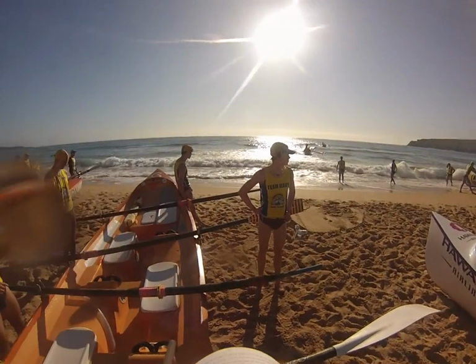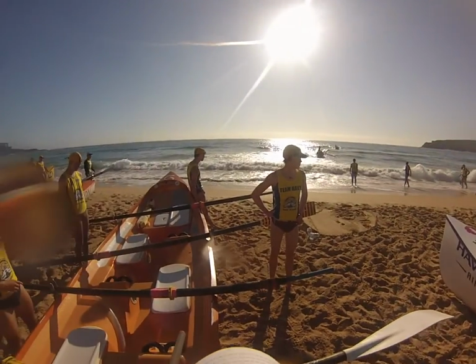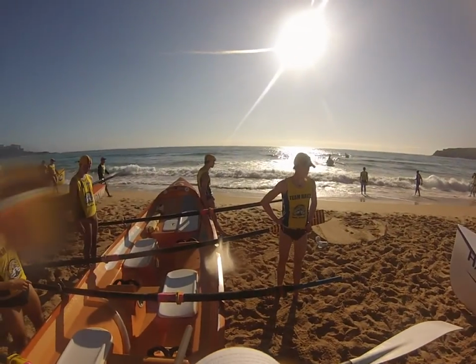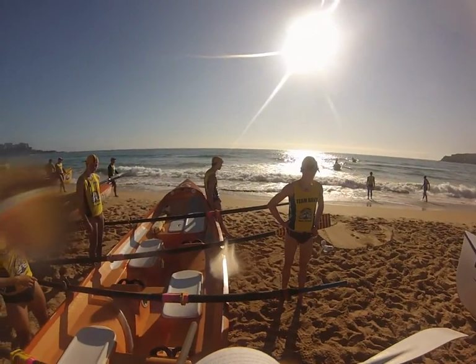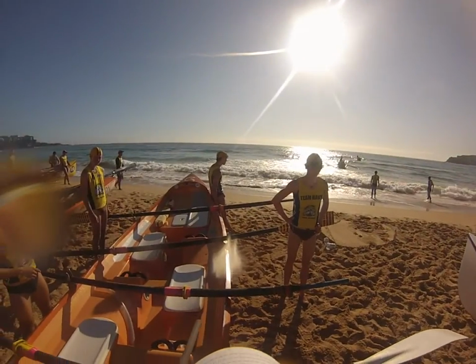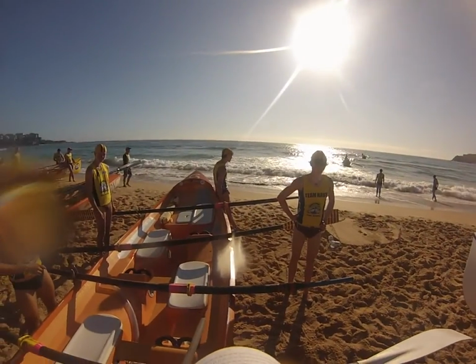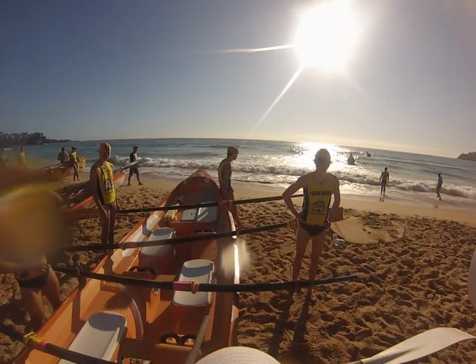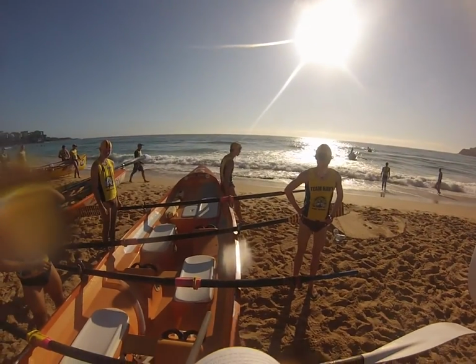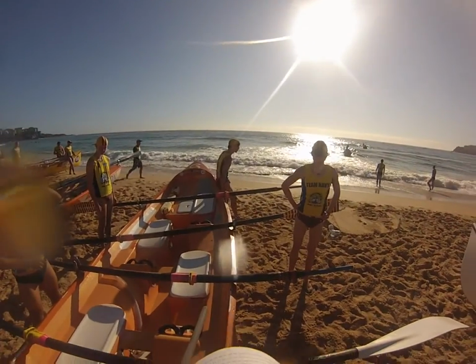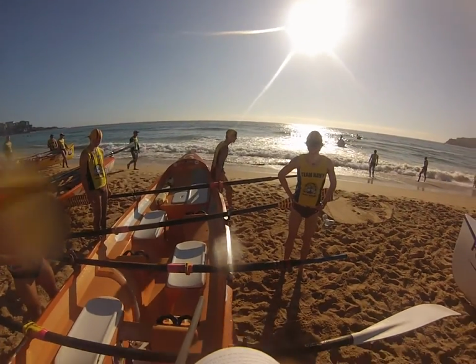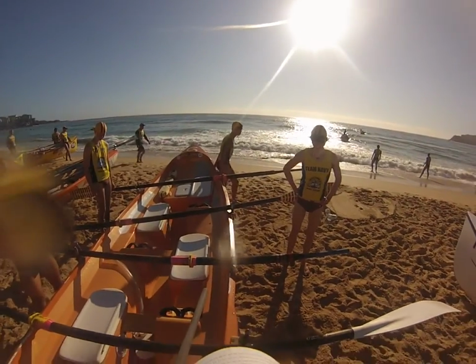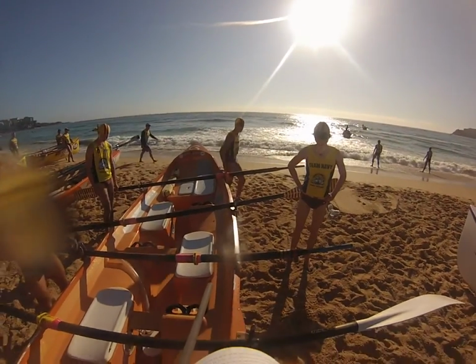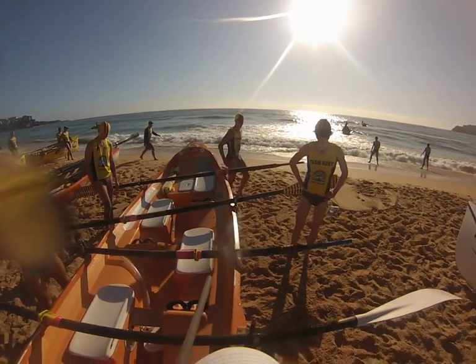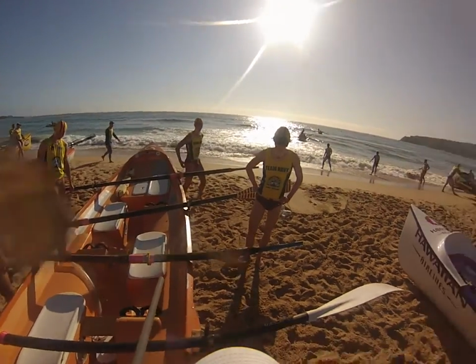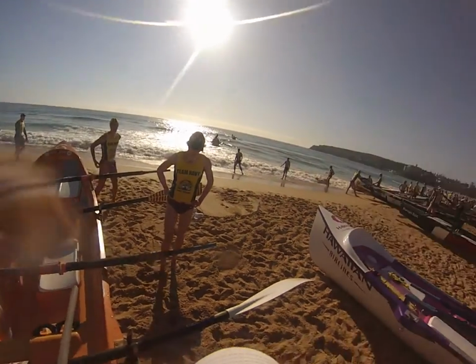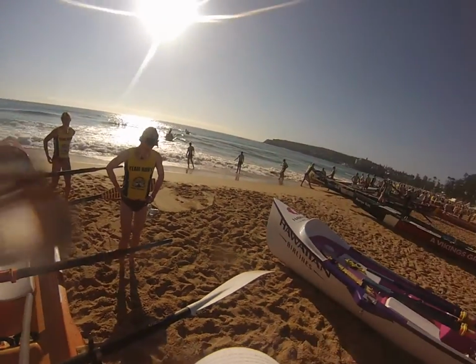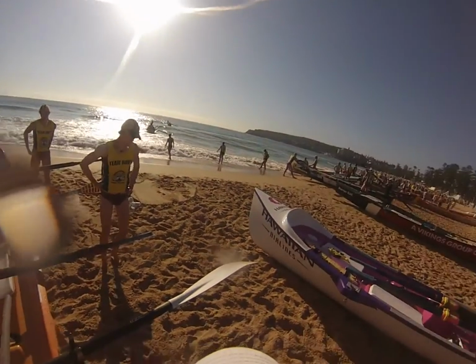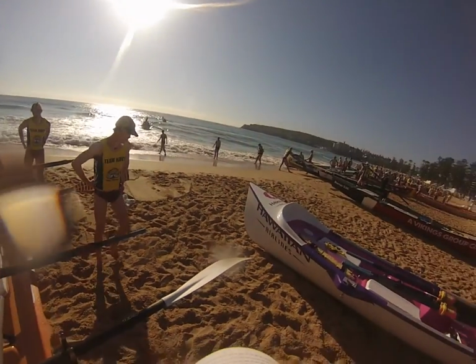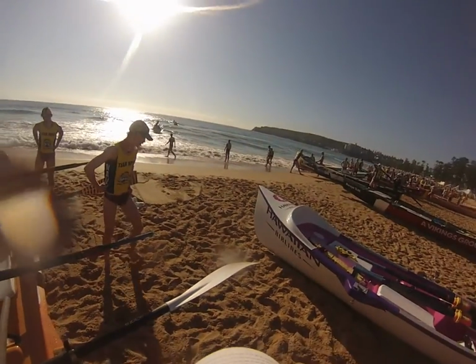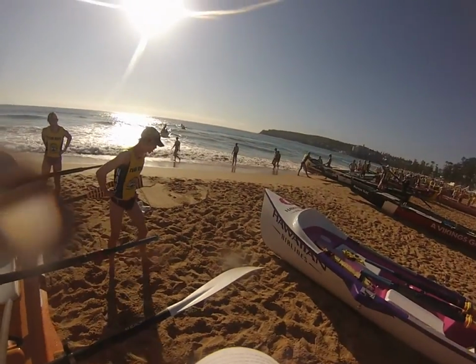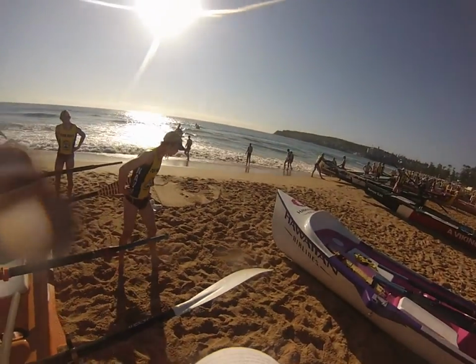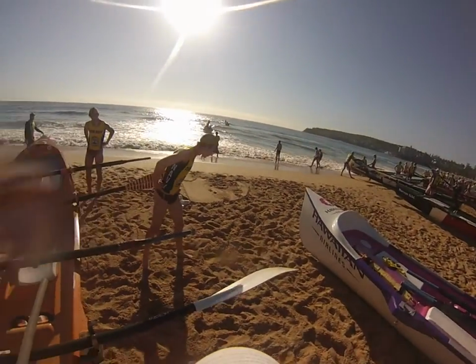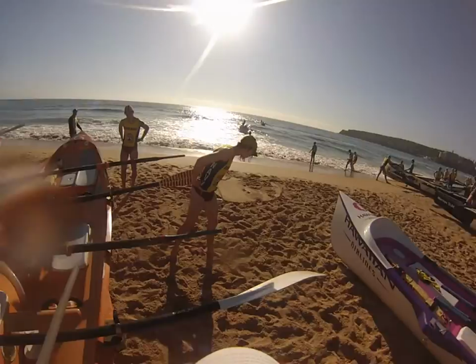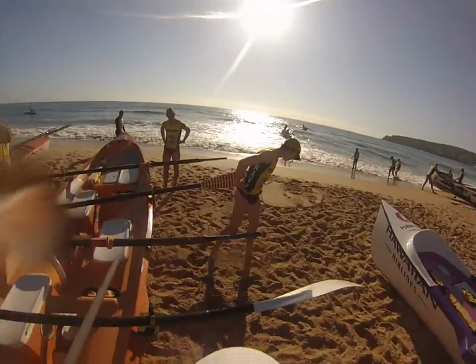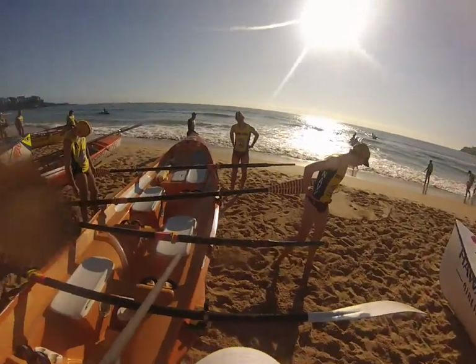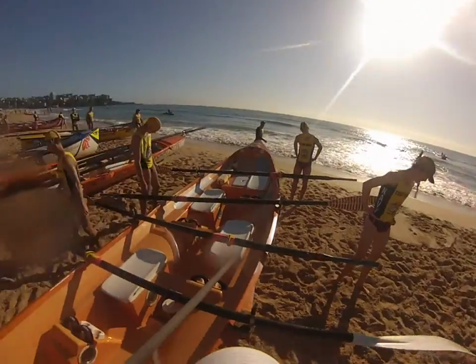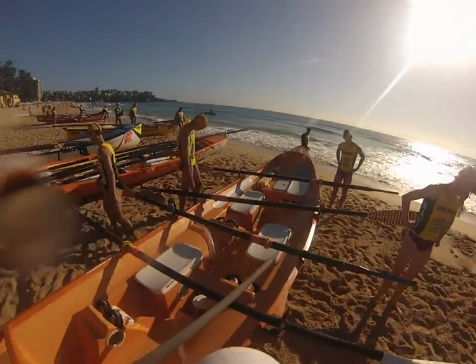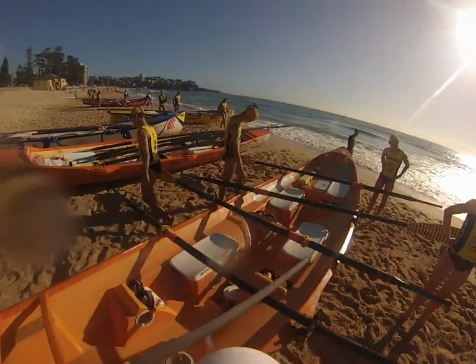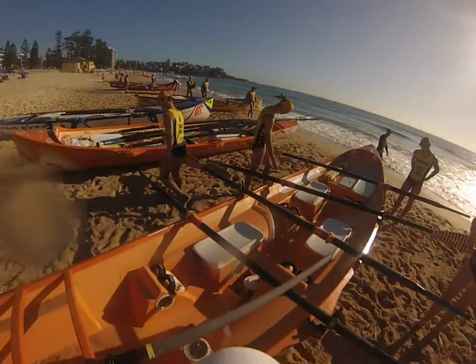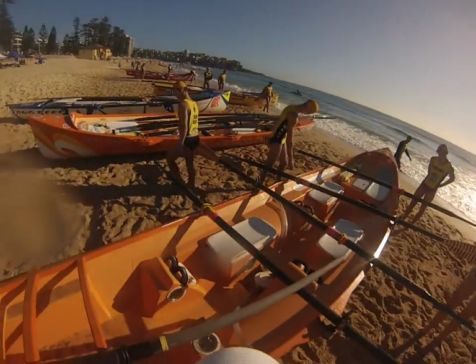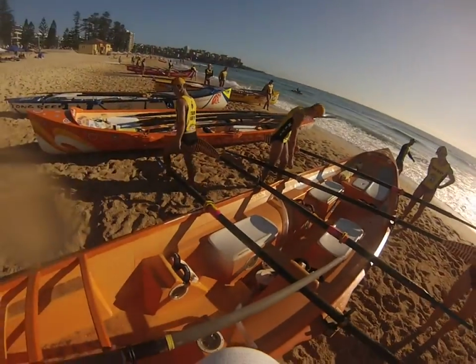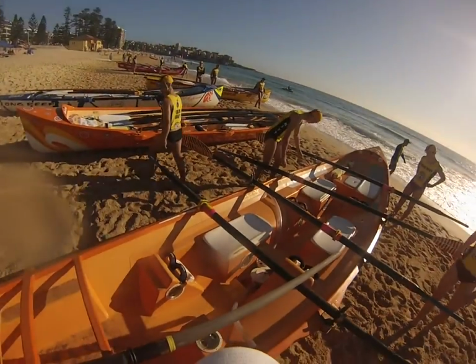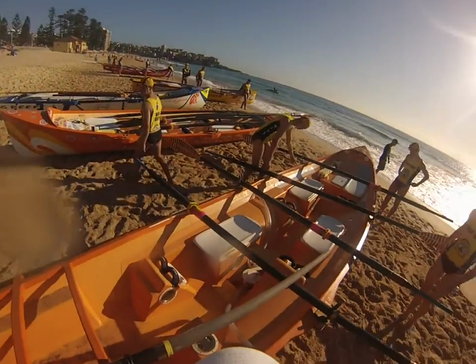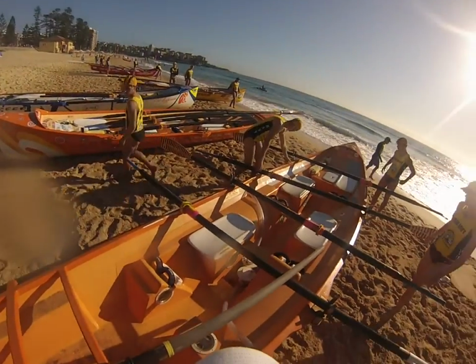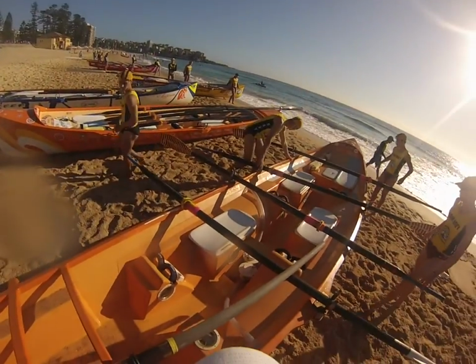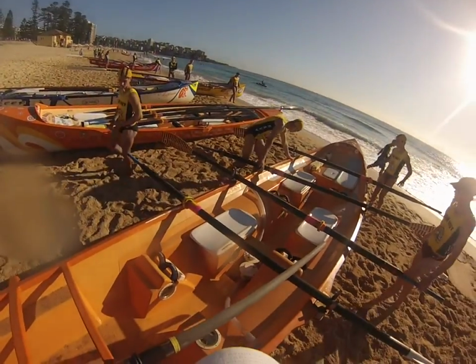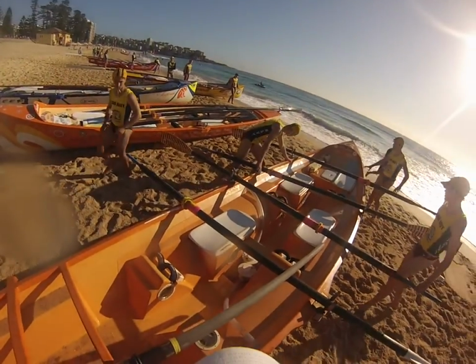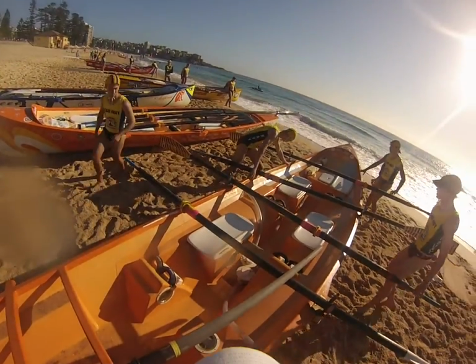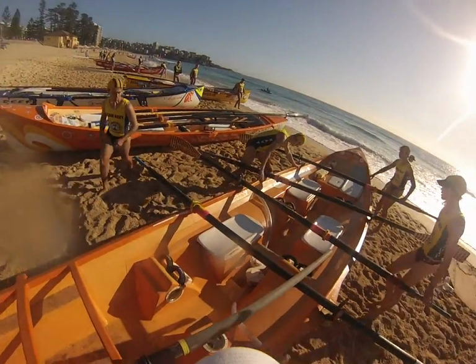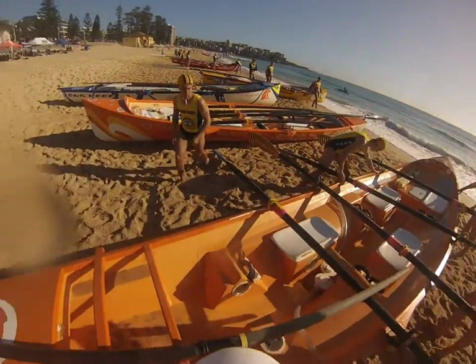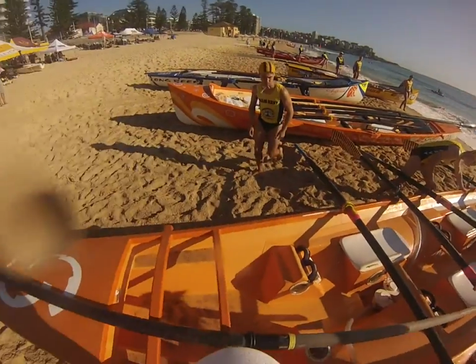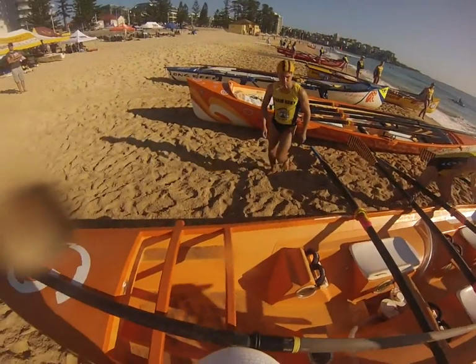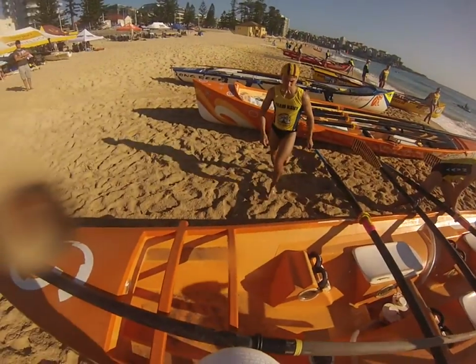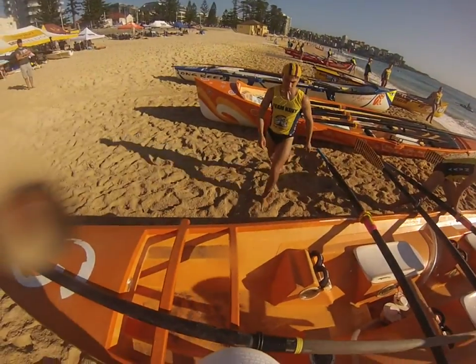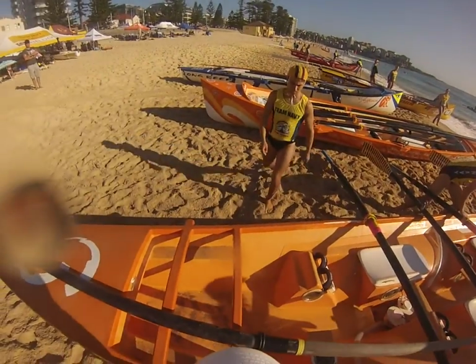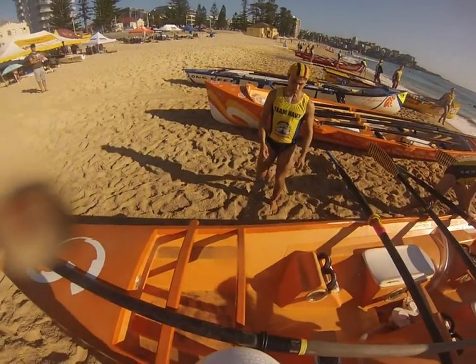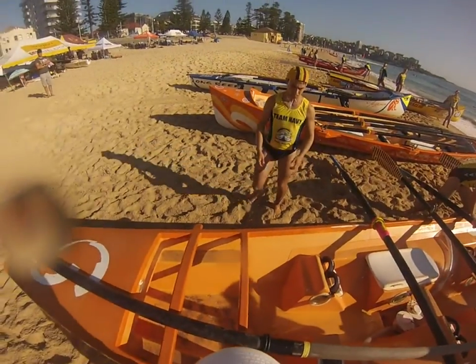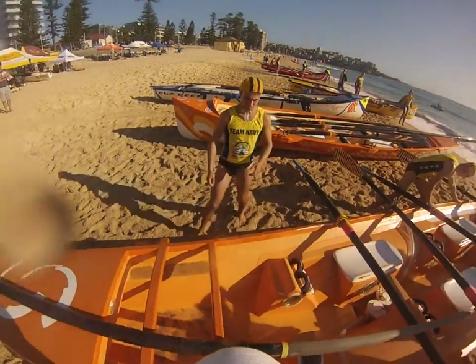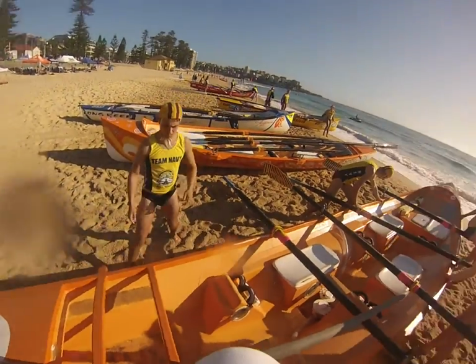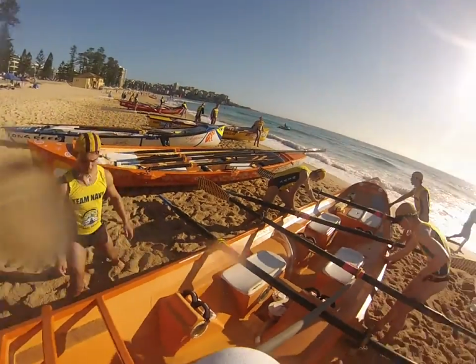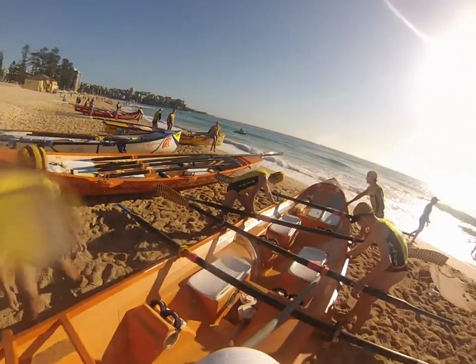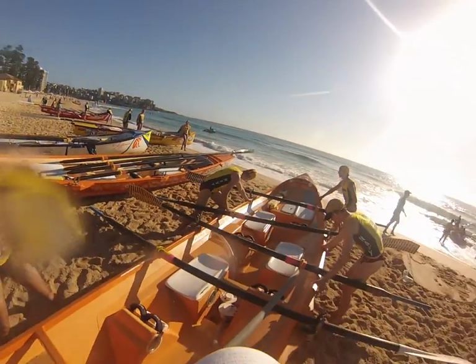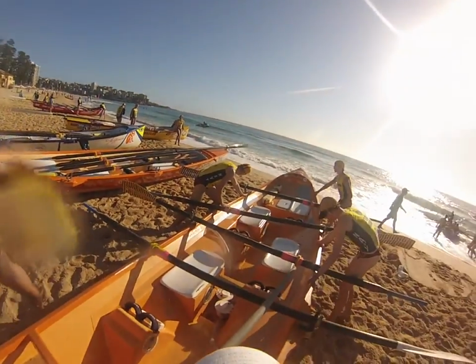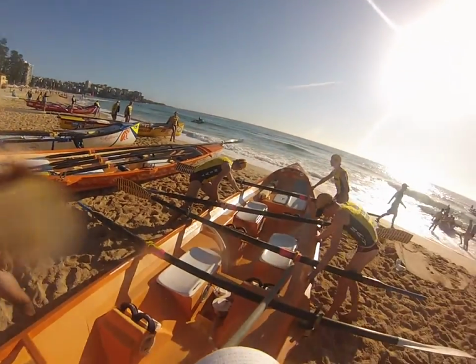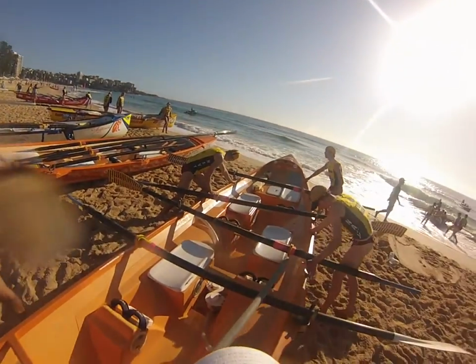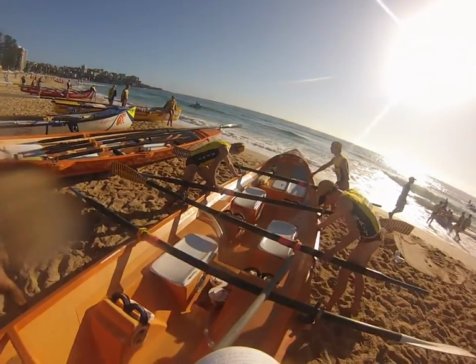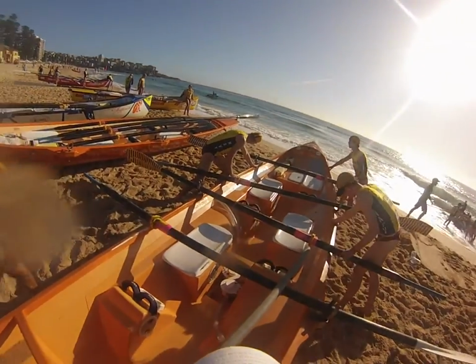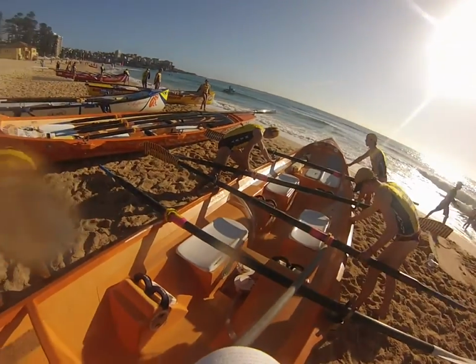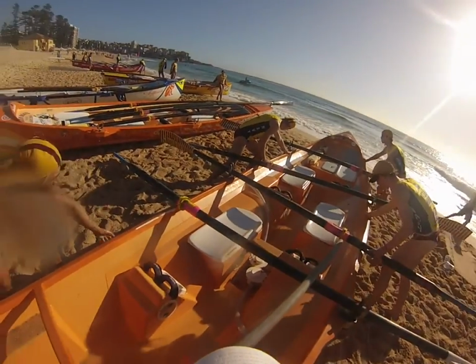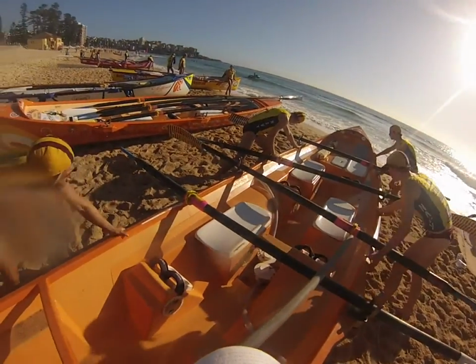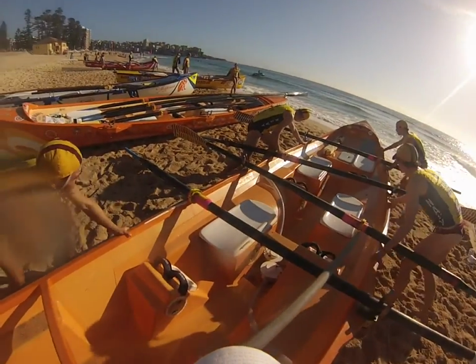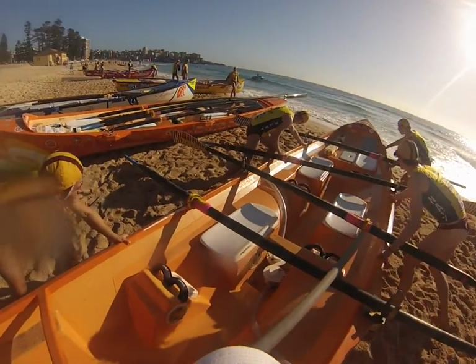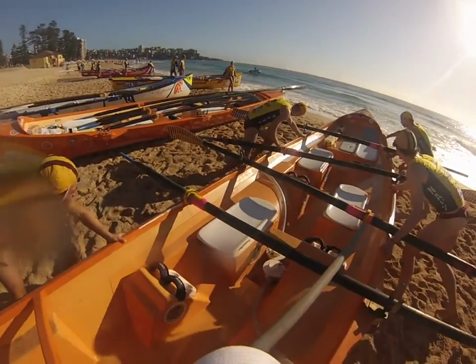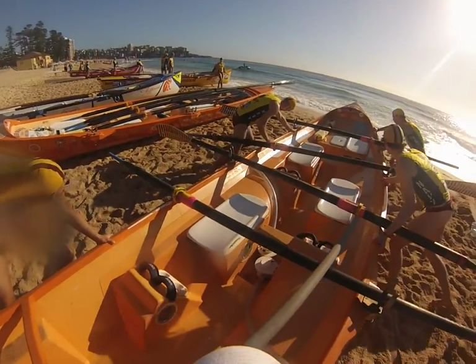Let's just get it over the mount. Ready. One, two, three, and push.